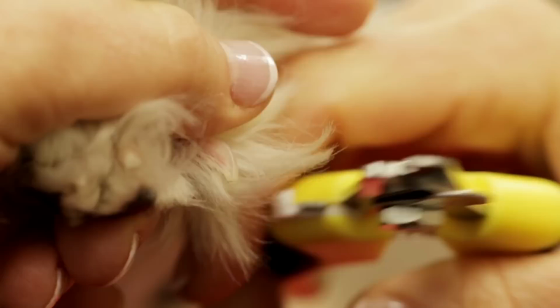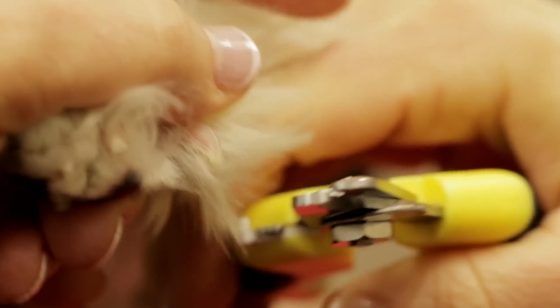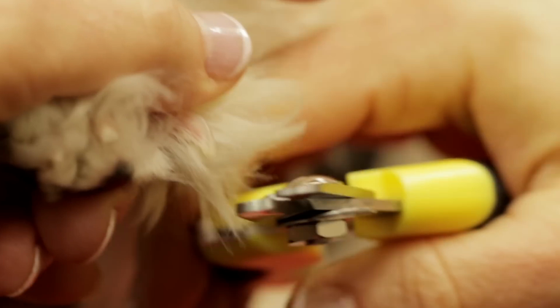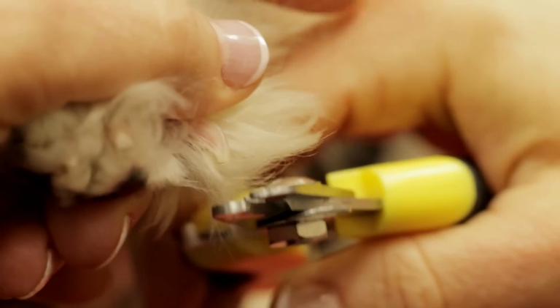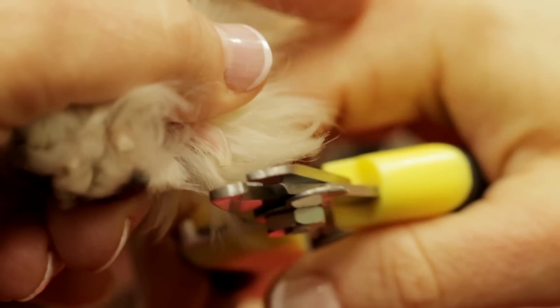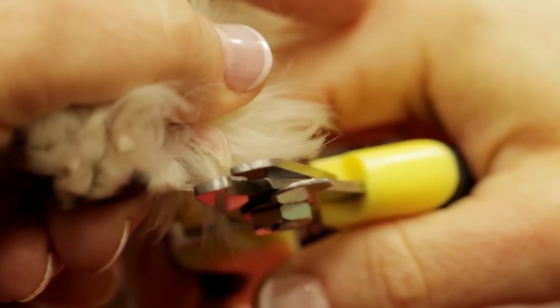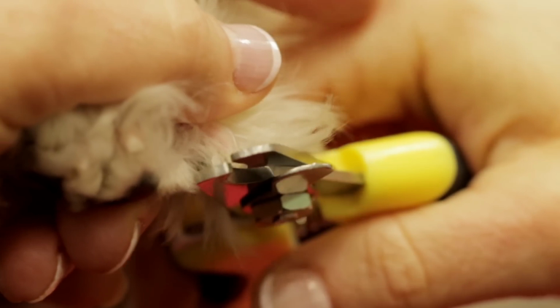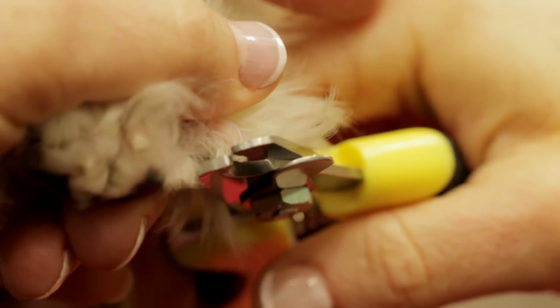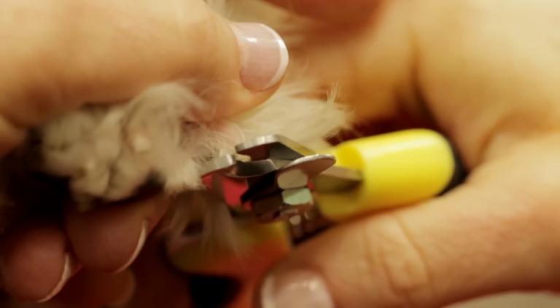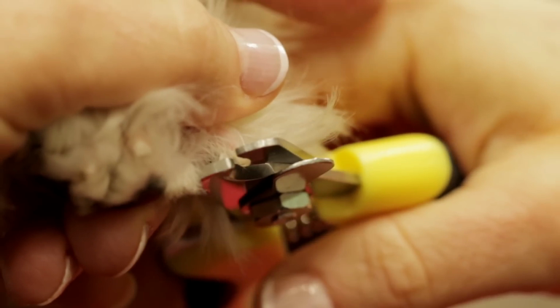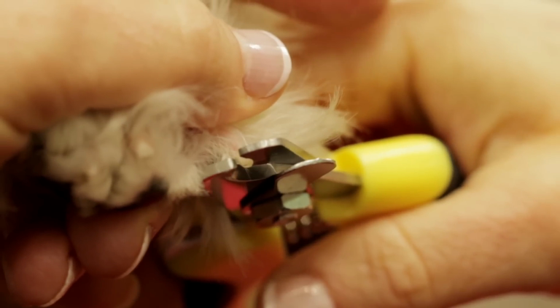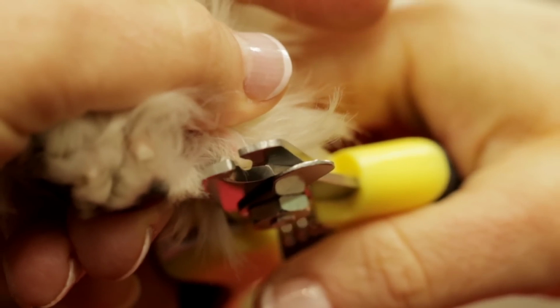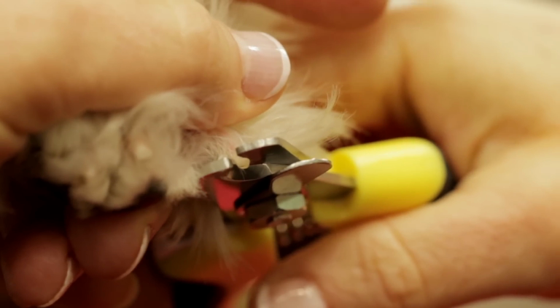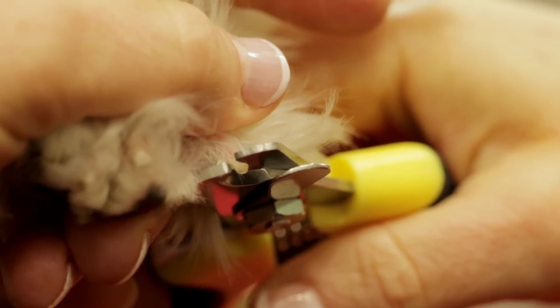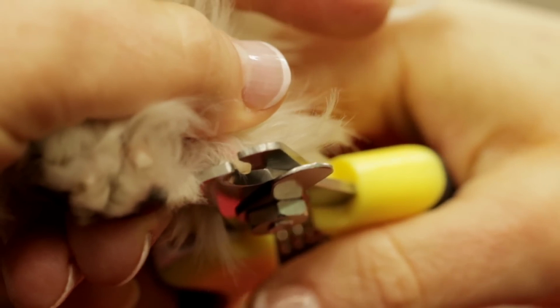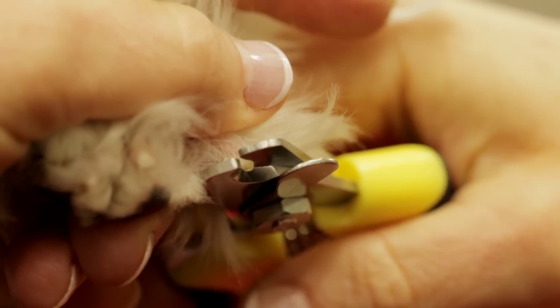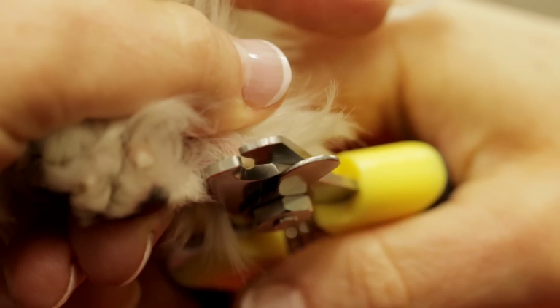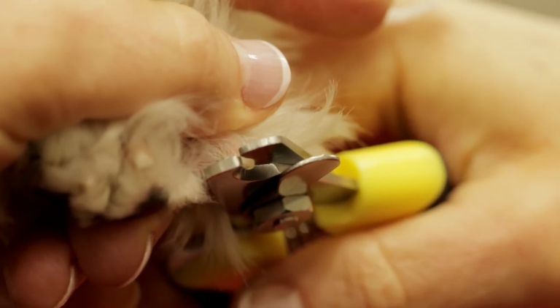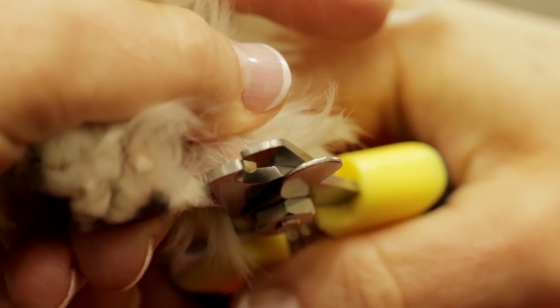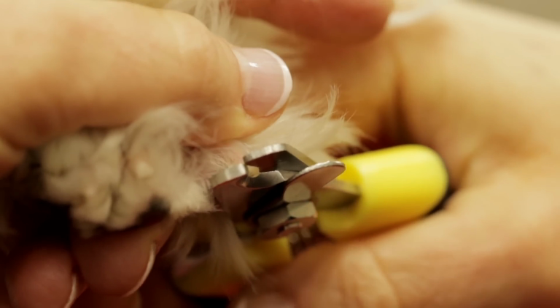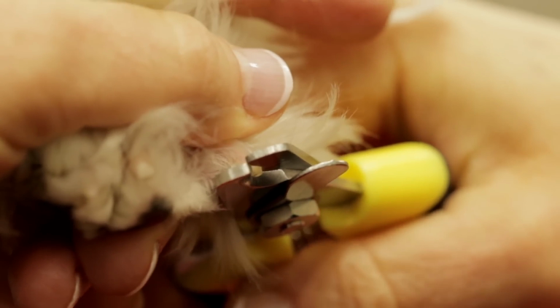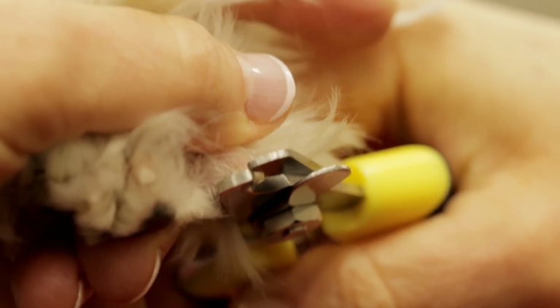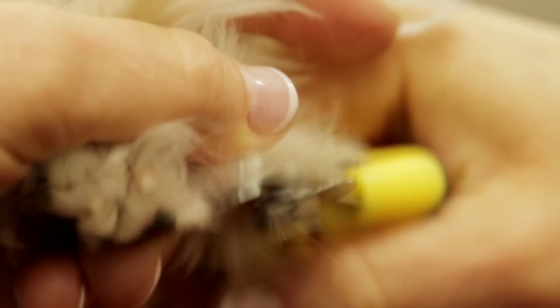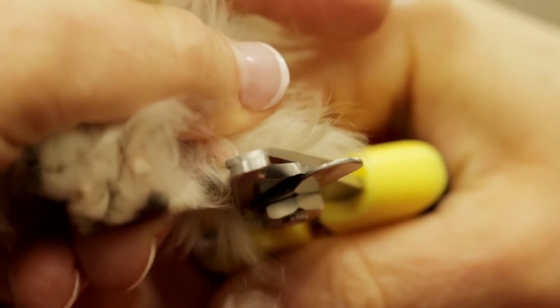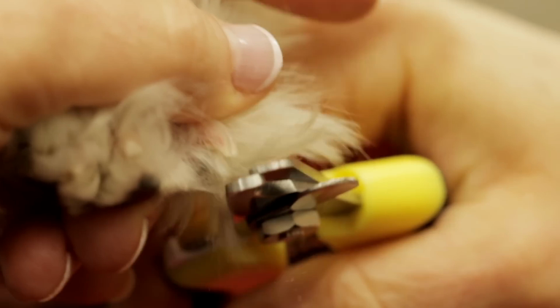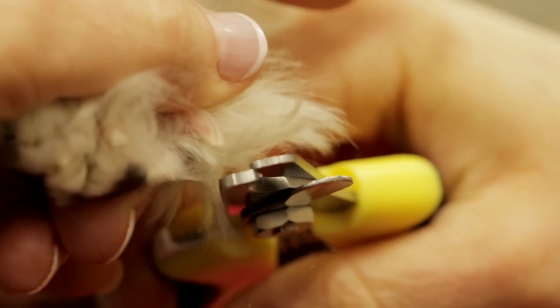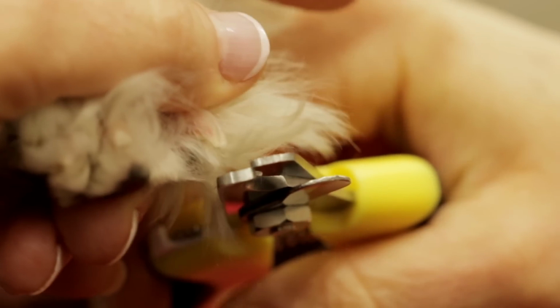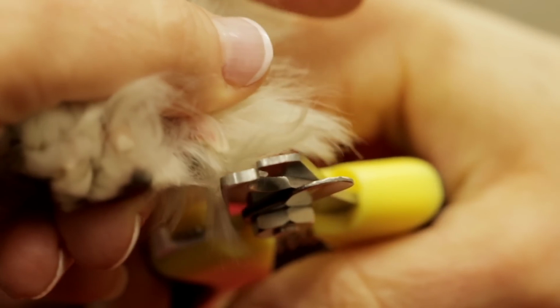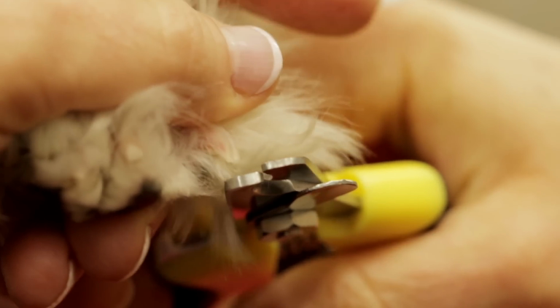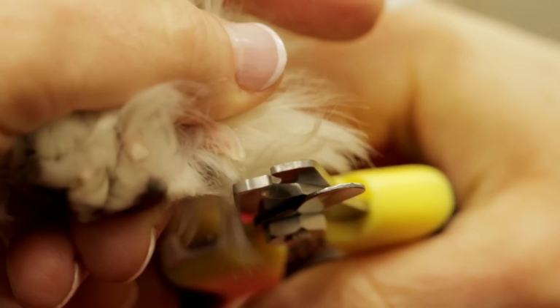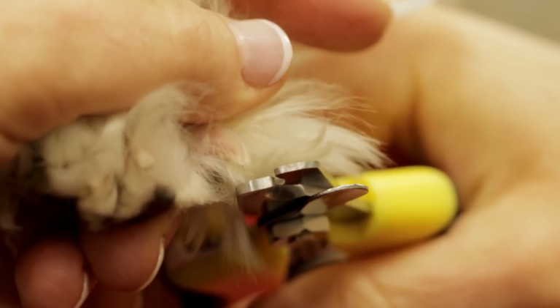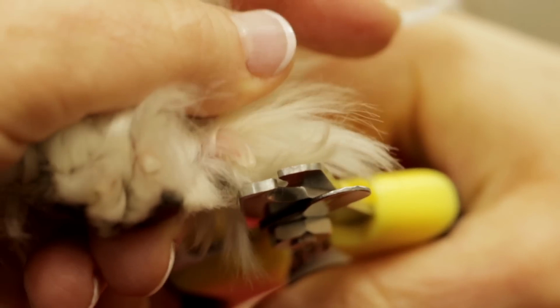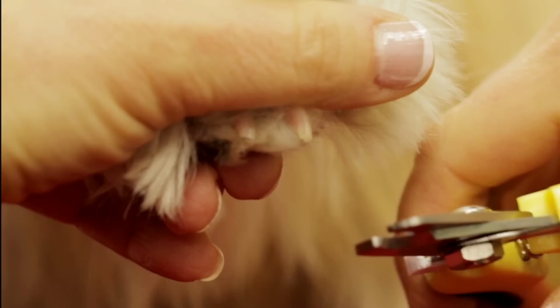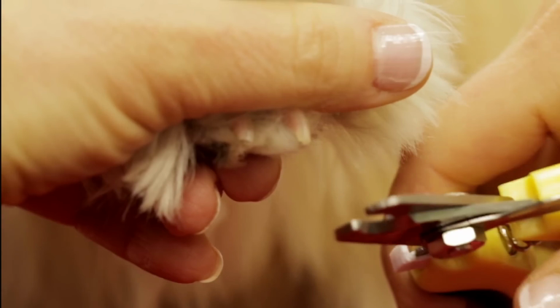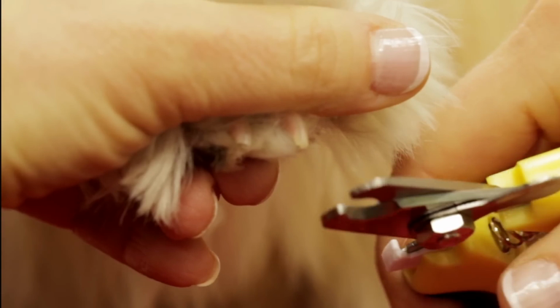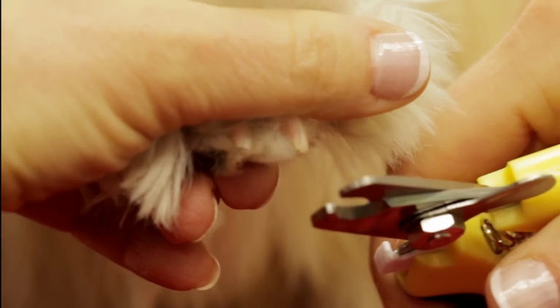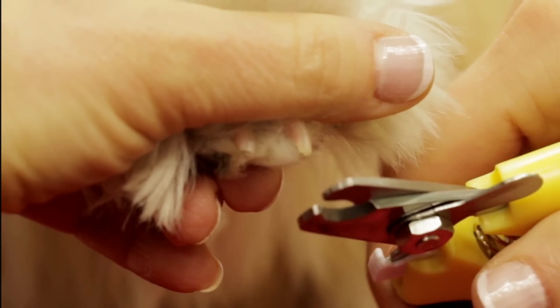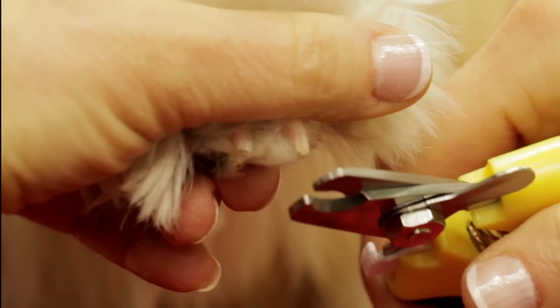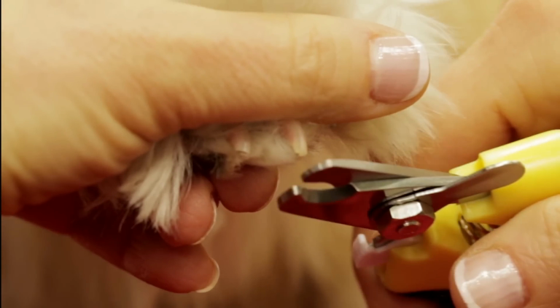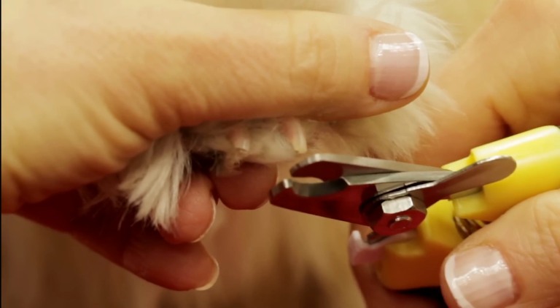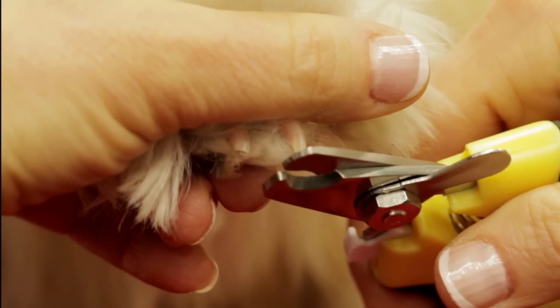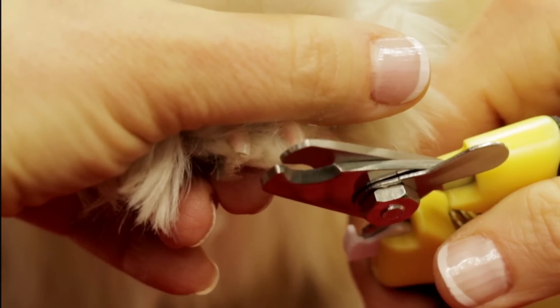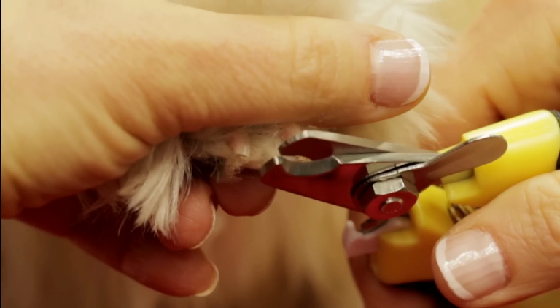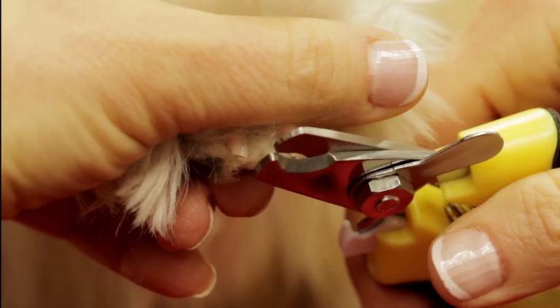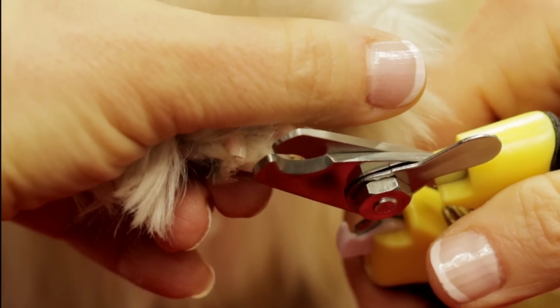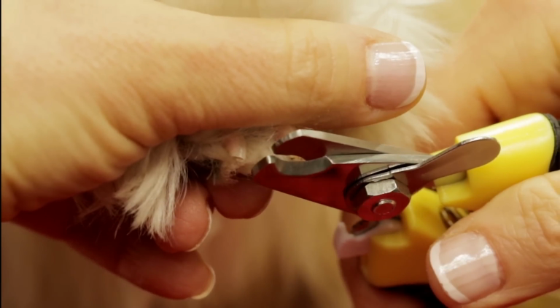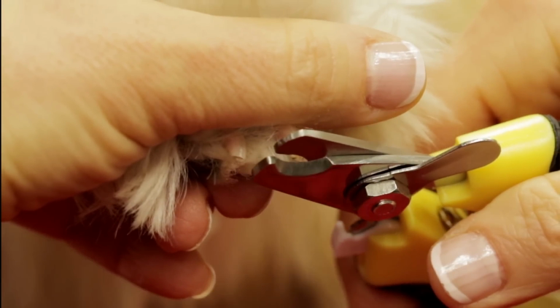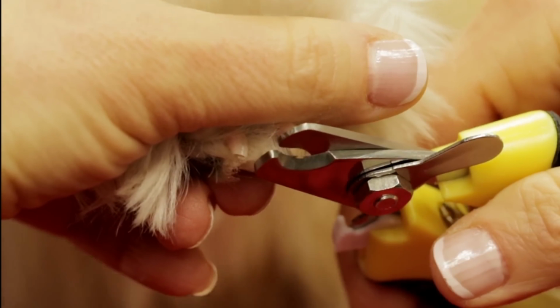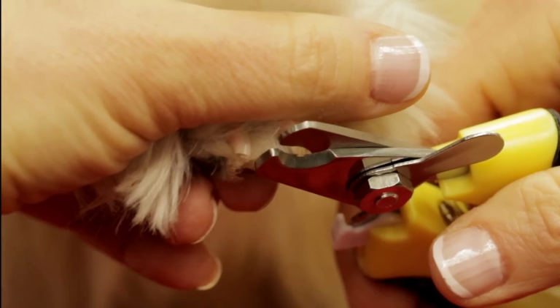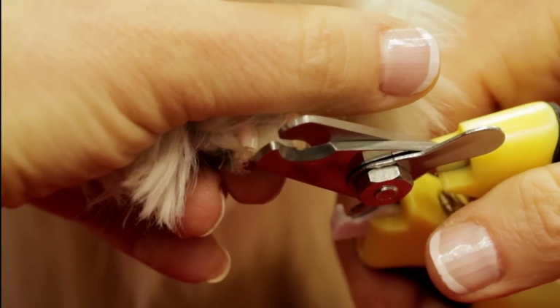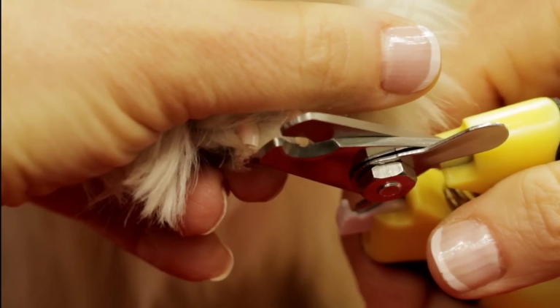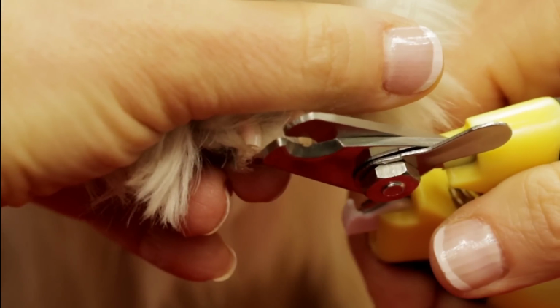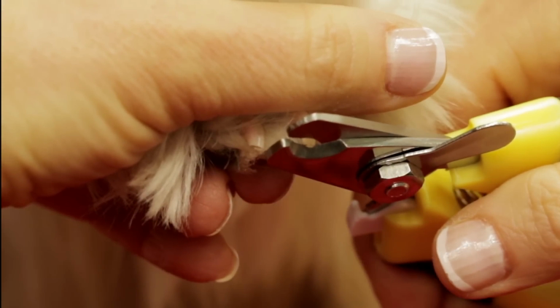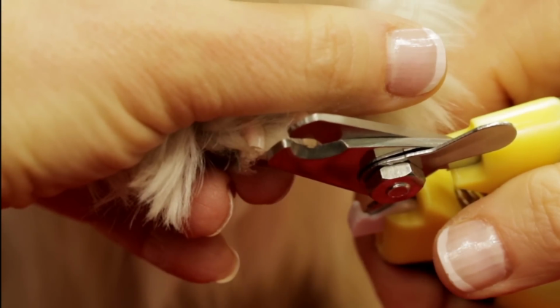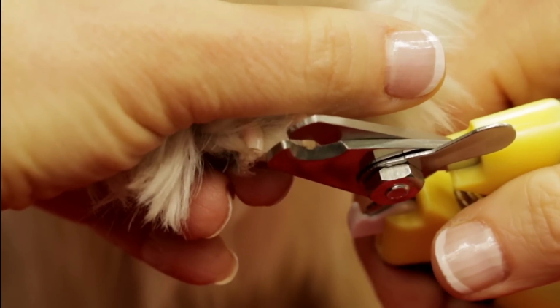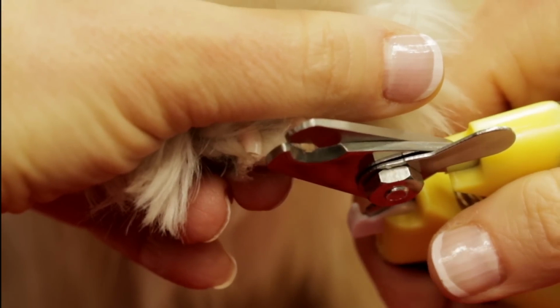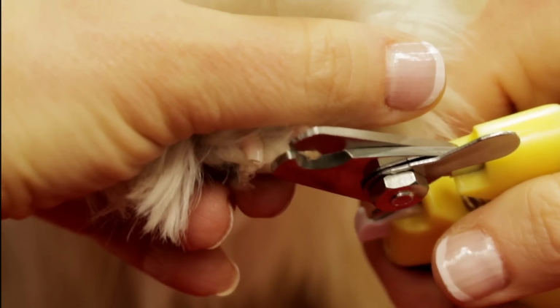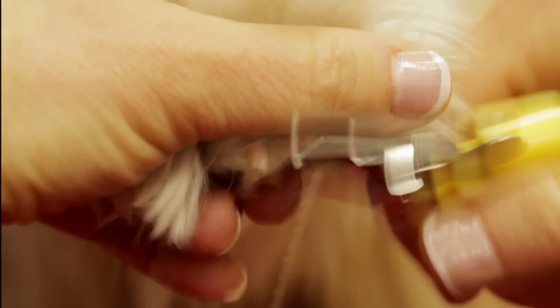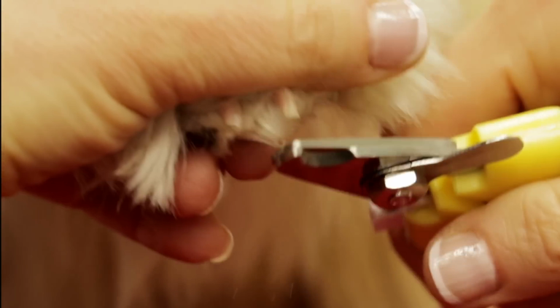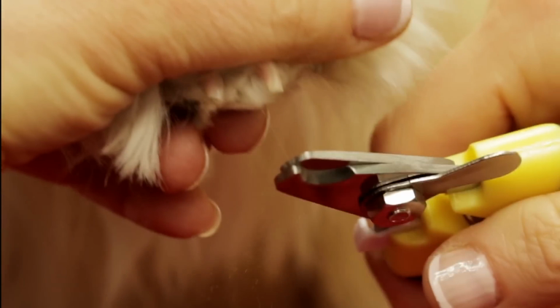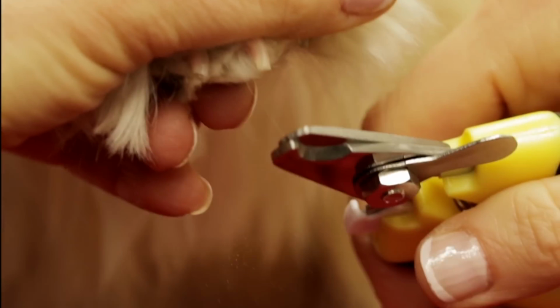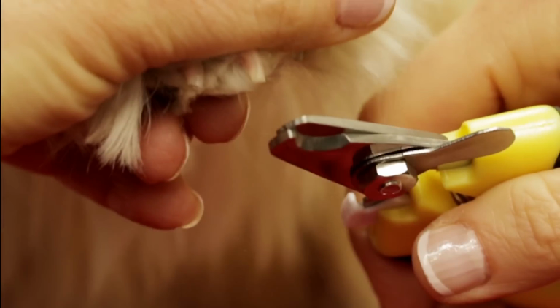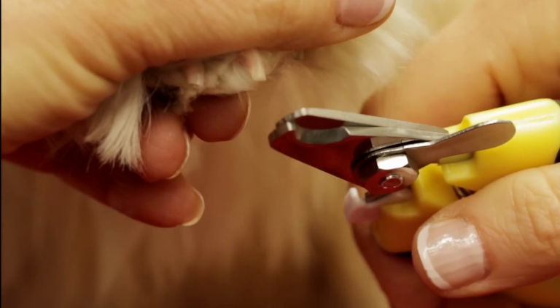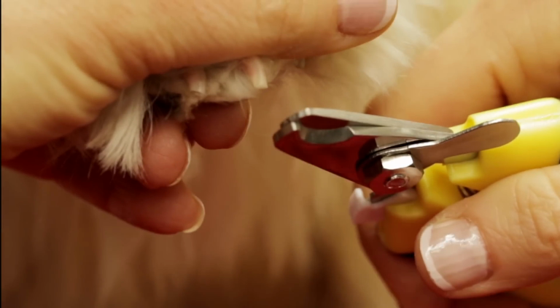You don't want to clip any of the pink part, as there is a vein within called the quick. Place your clipper so that you leave some white space before the pink part, and then clip.